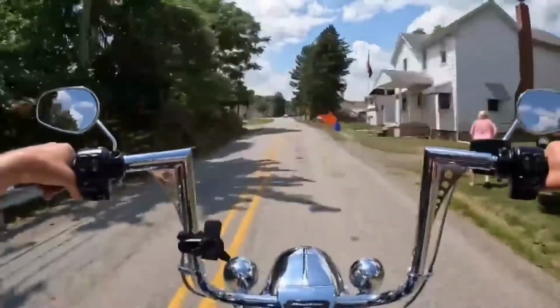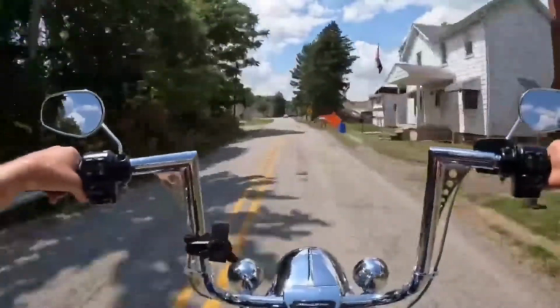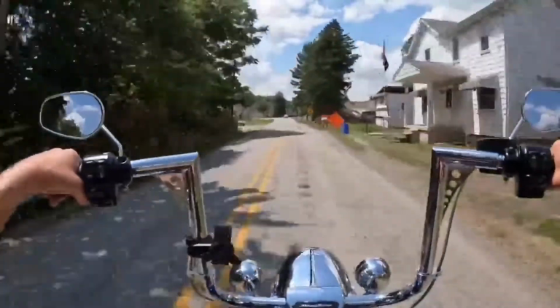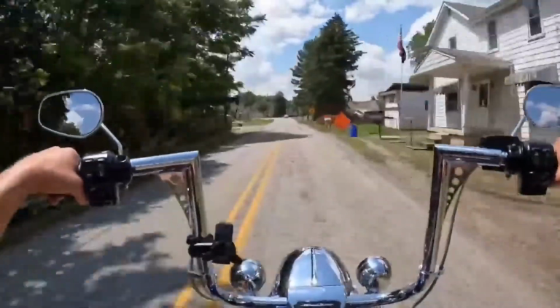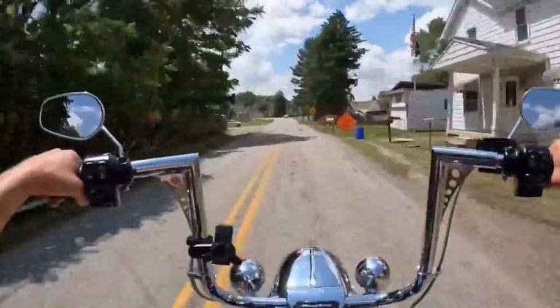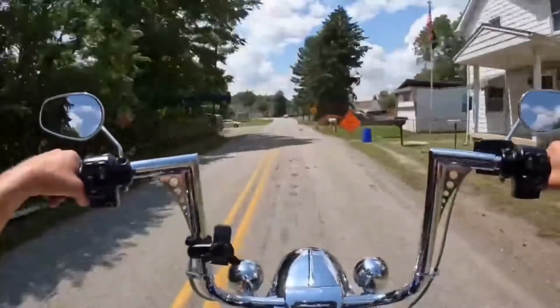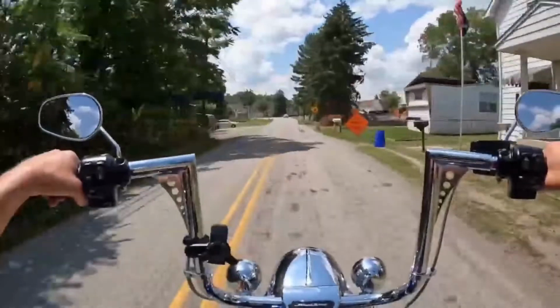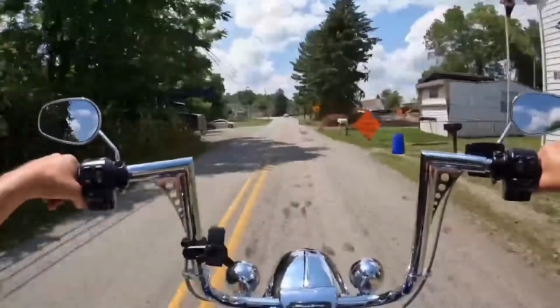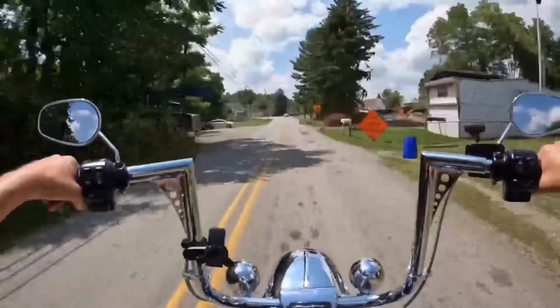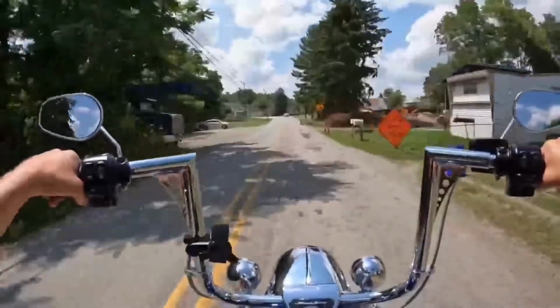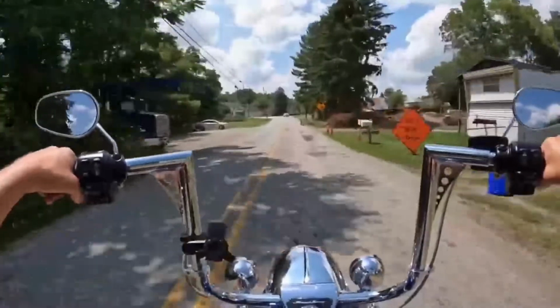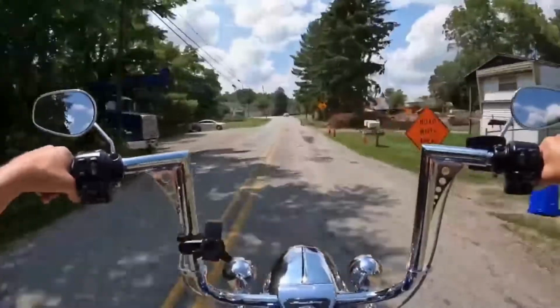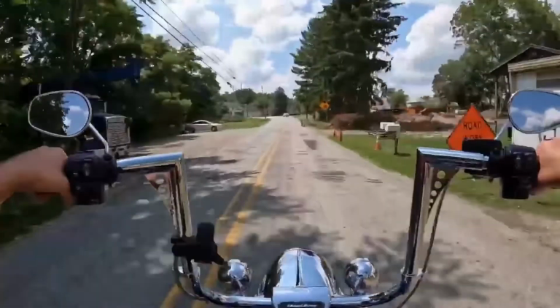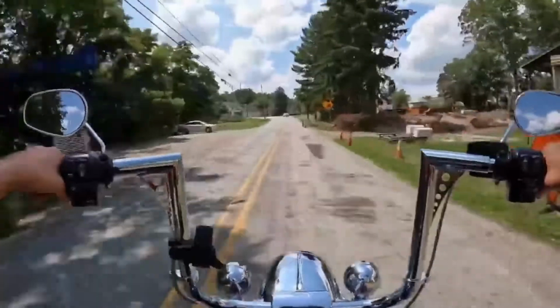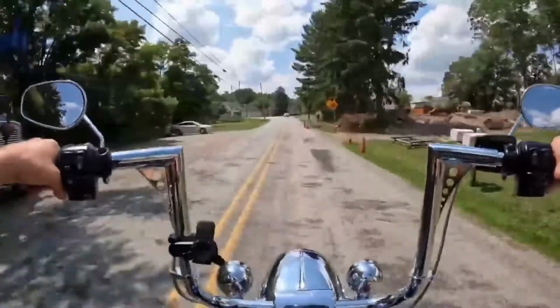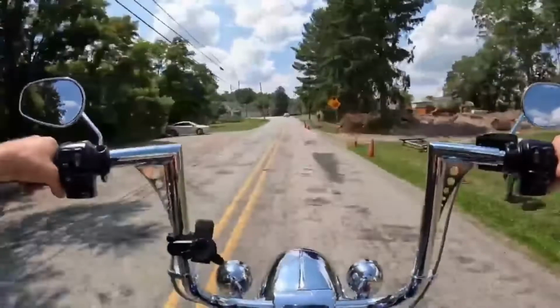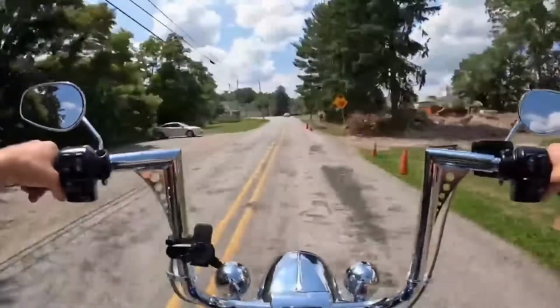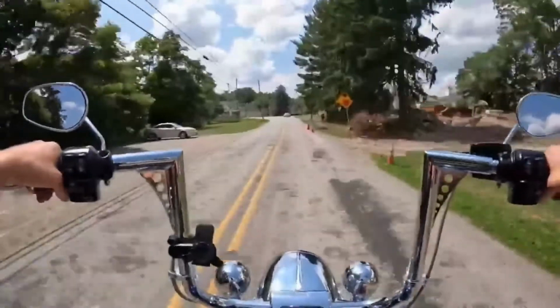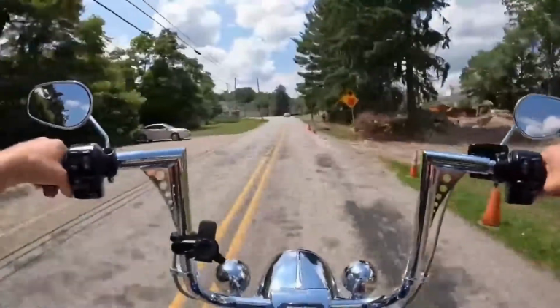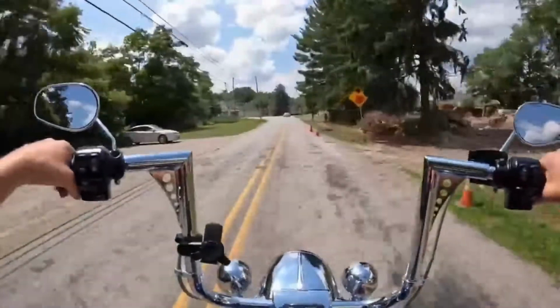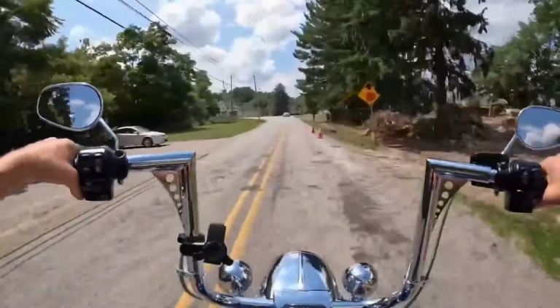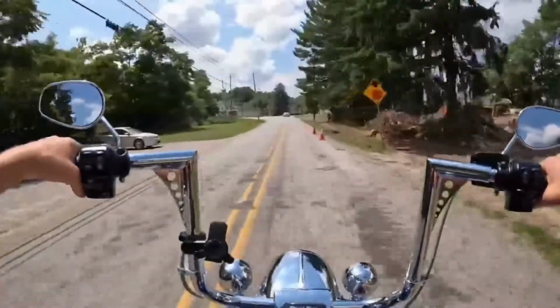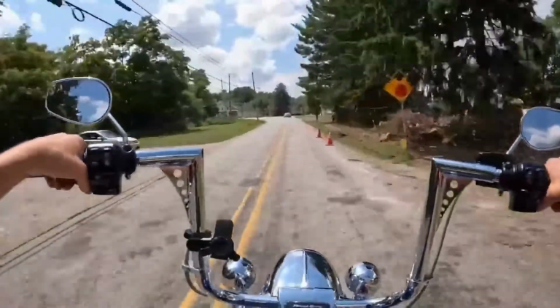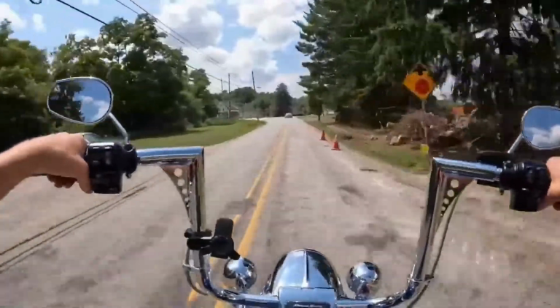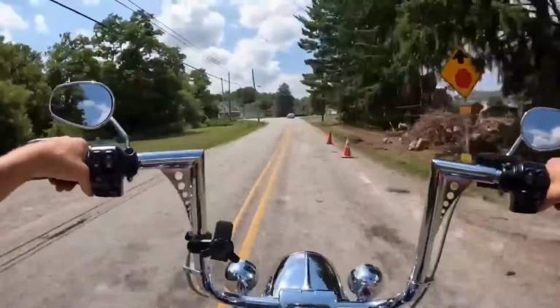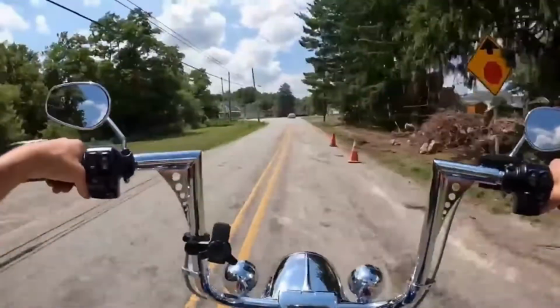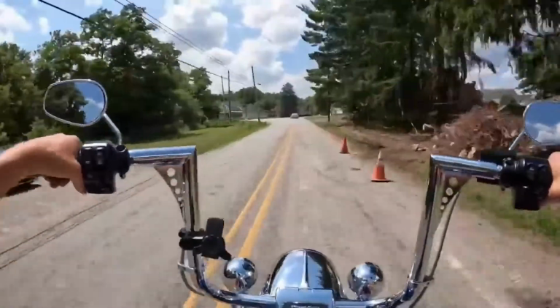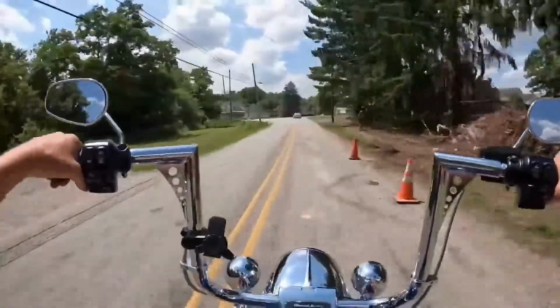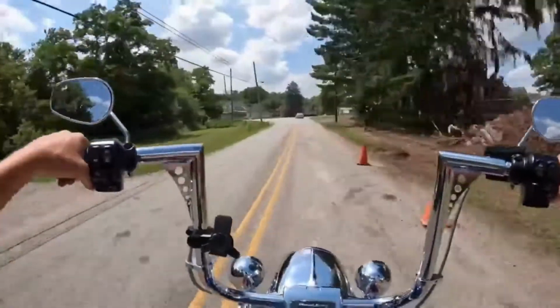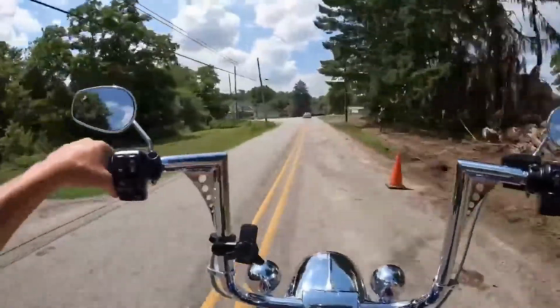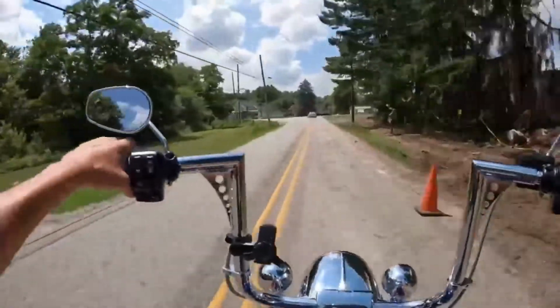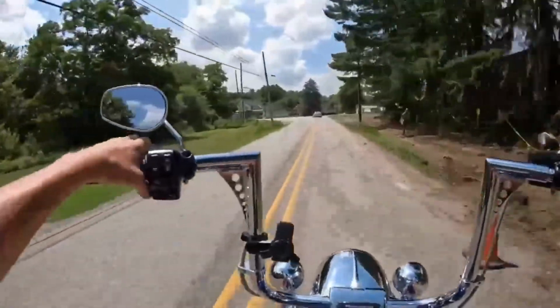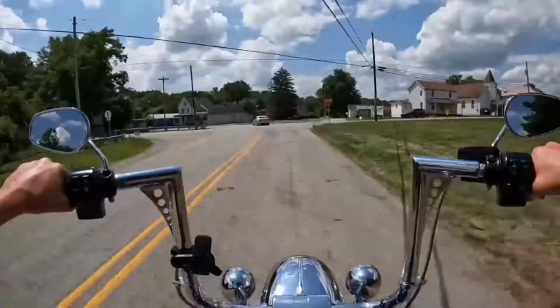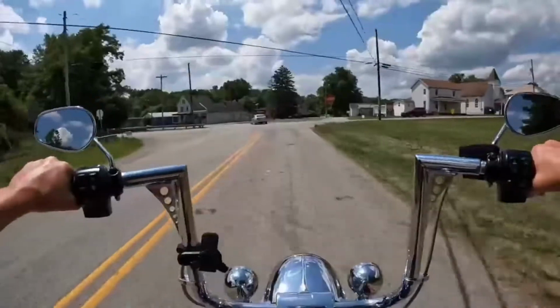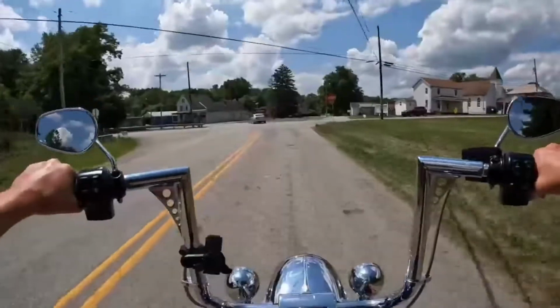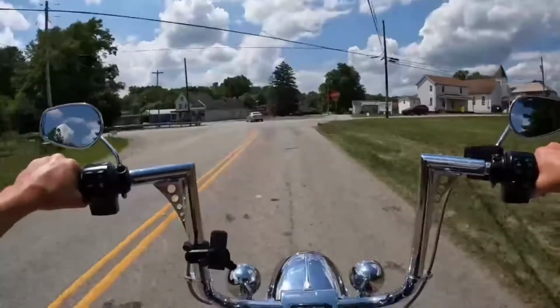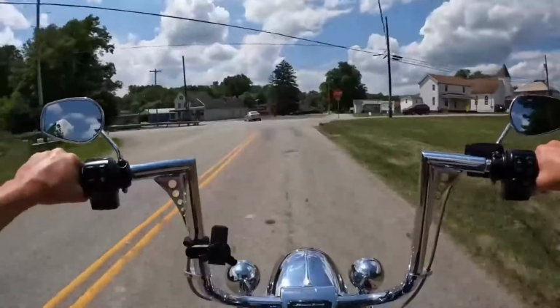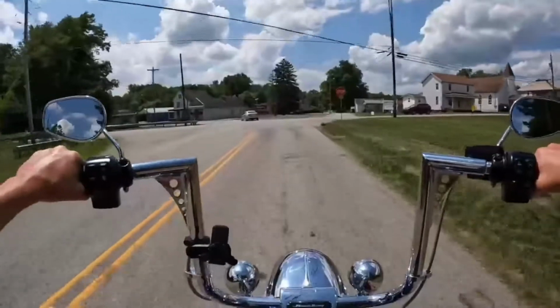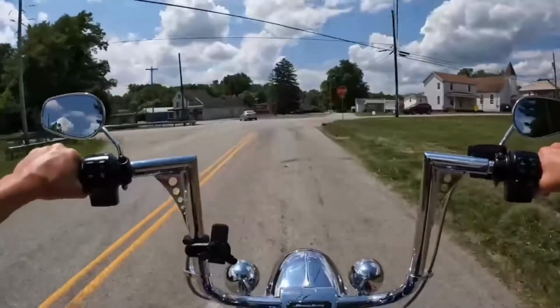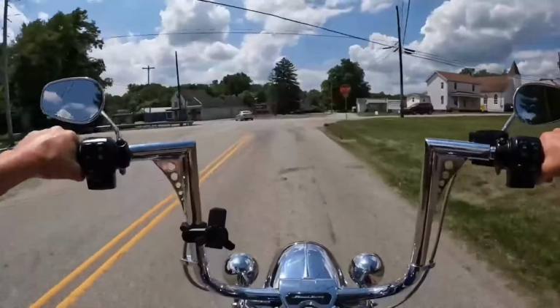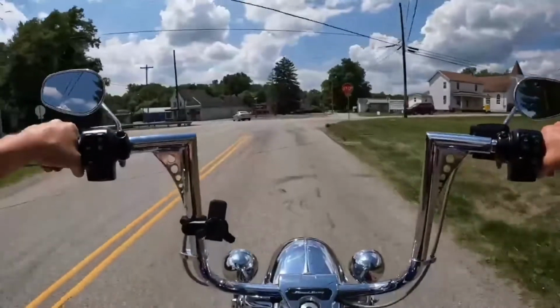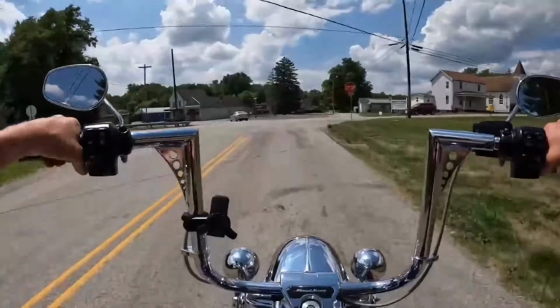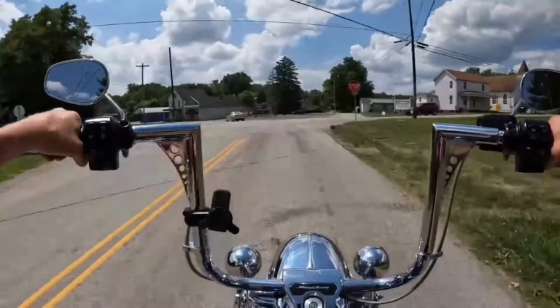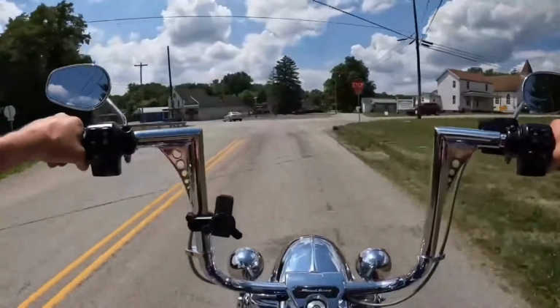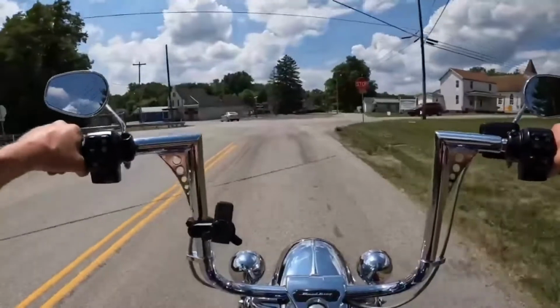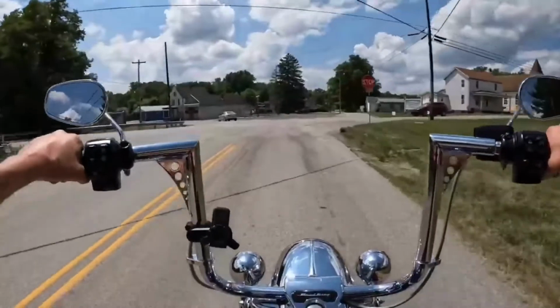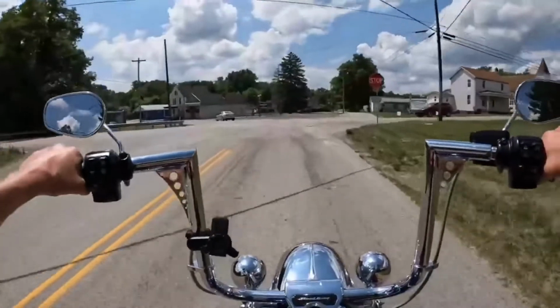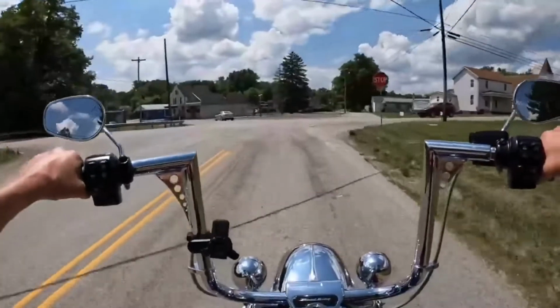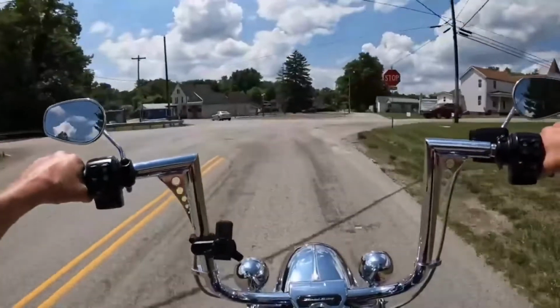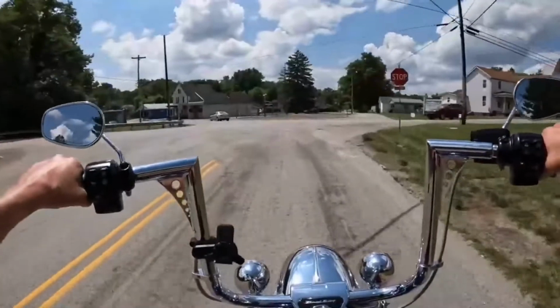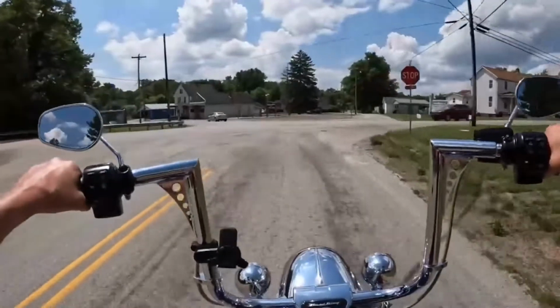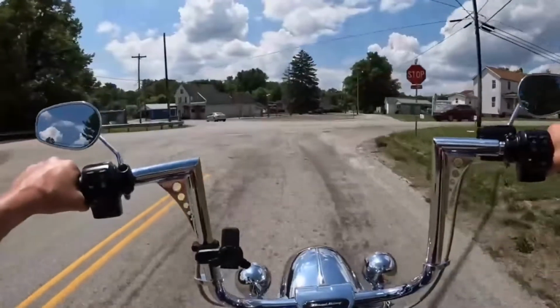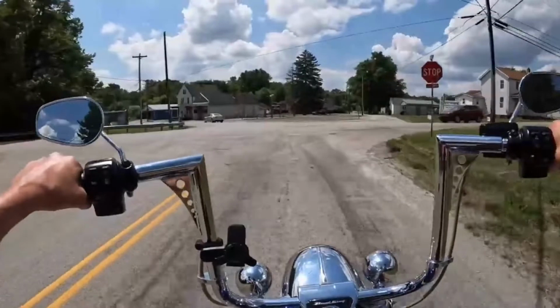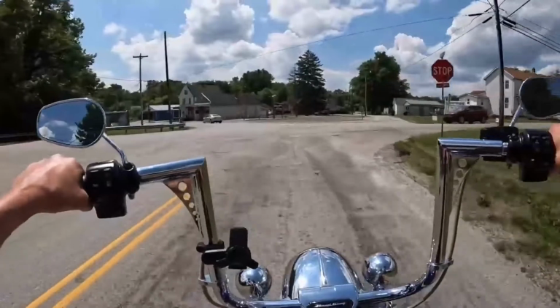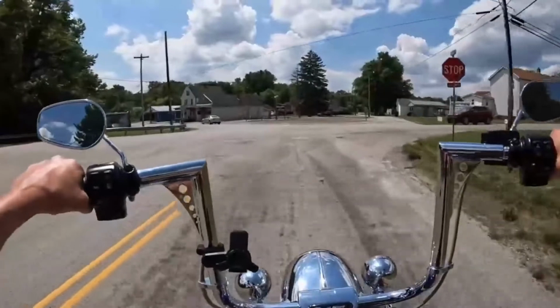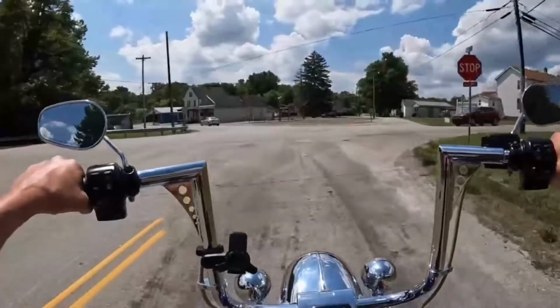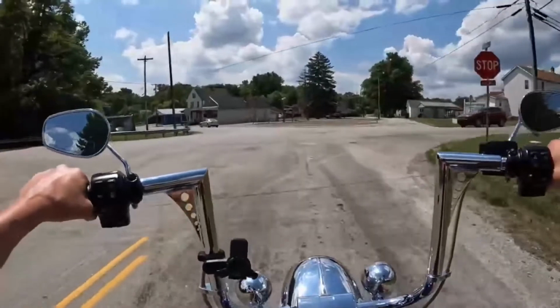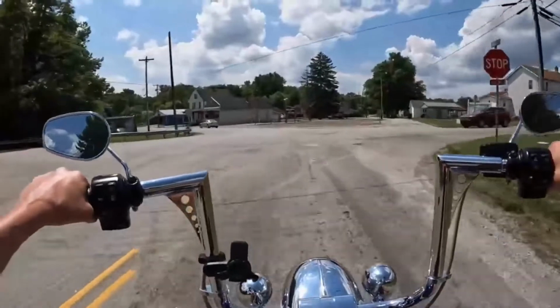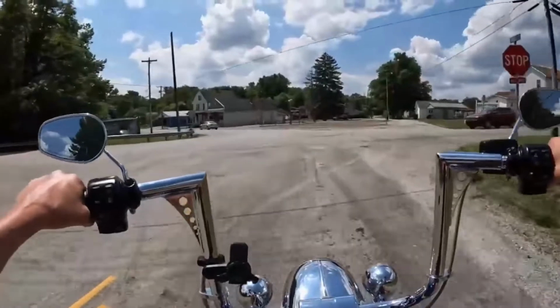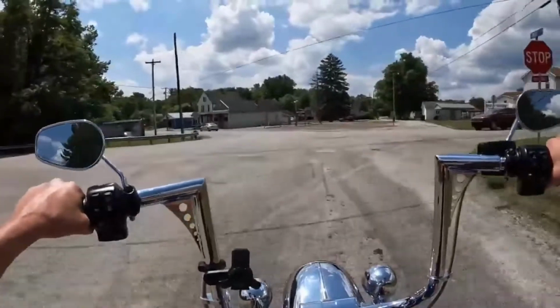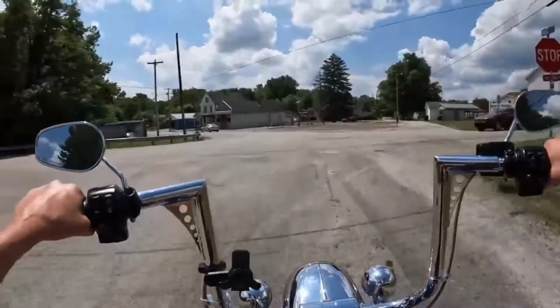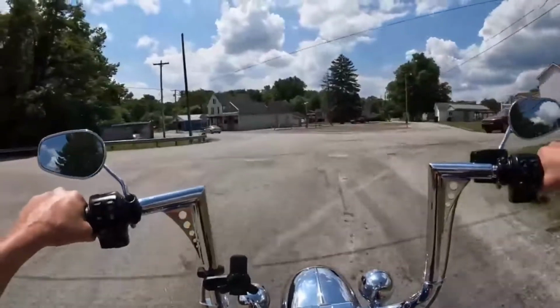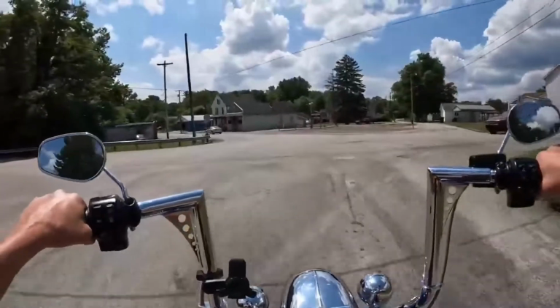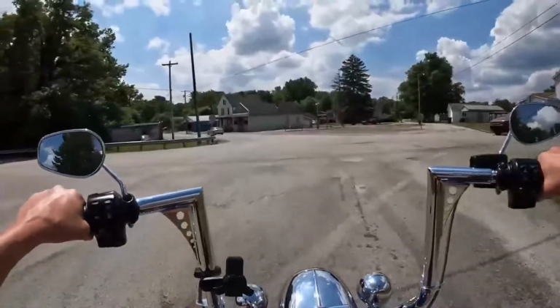It takes about two minutes to swap the fairing on and we'll be good to go. This feels awesome and I'm really happy with it.